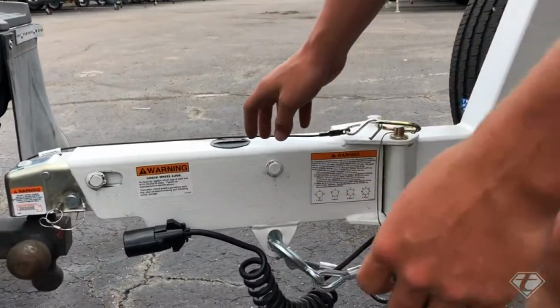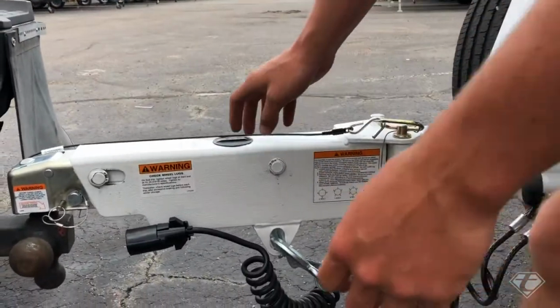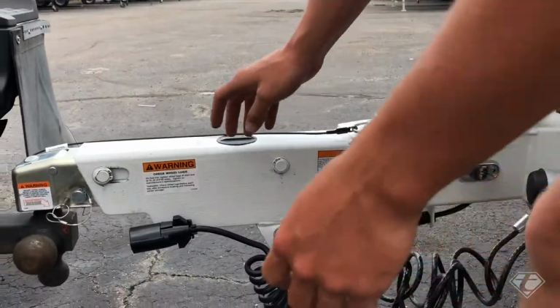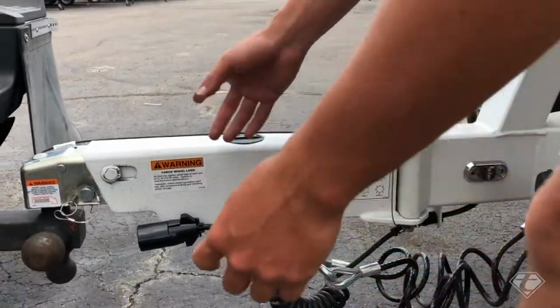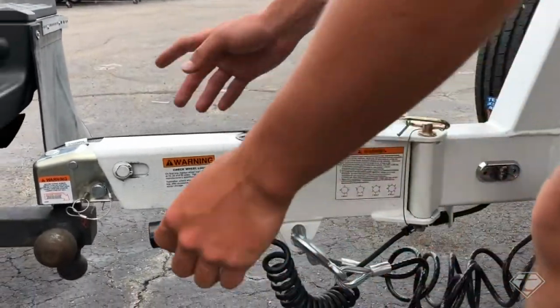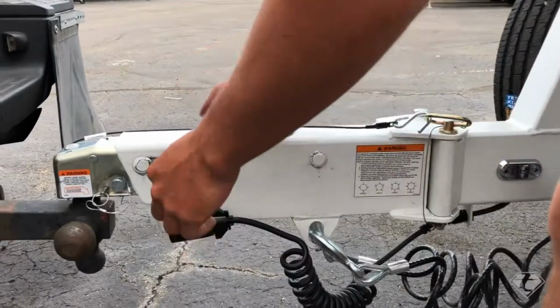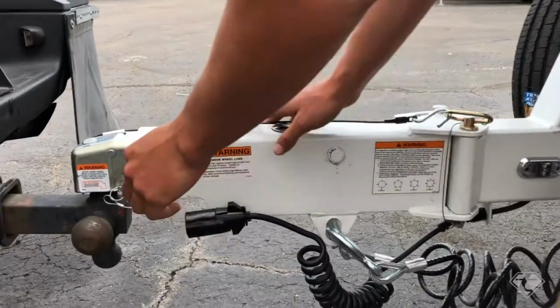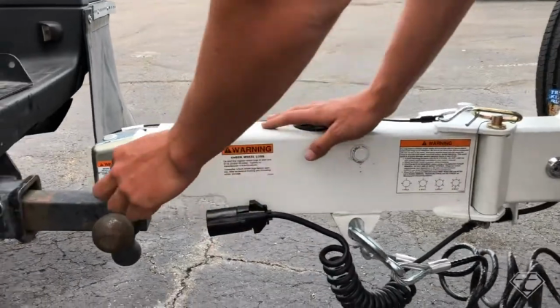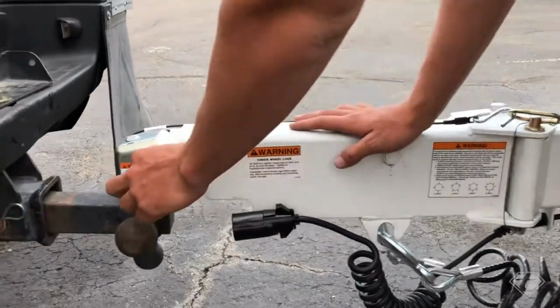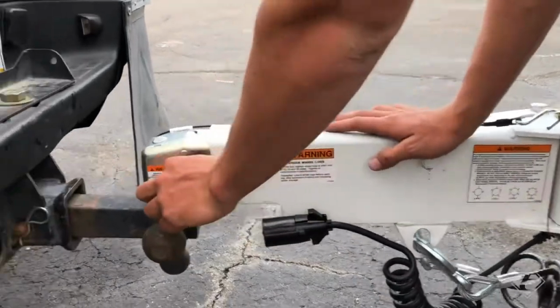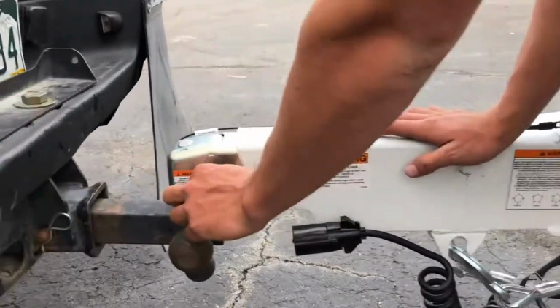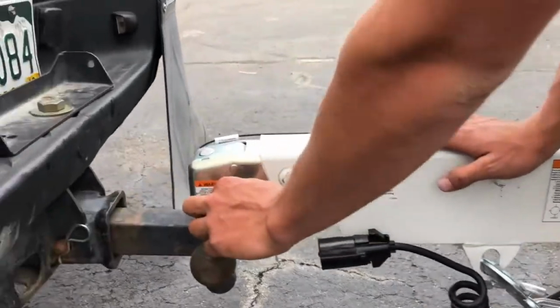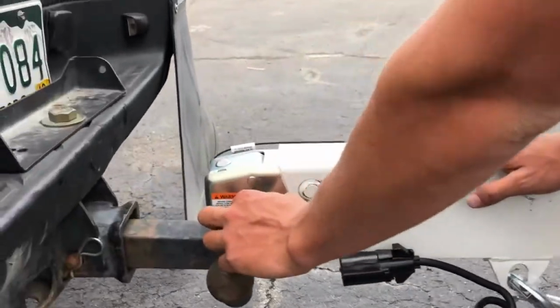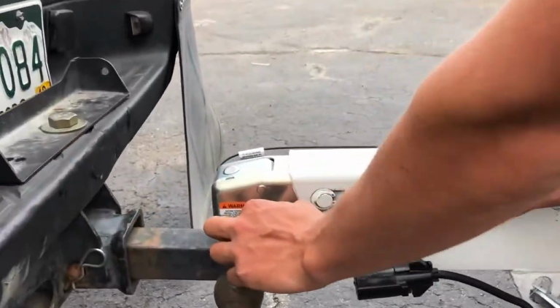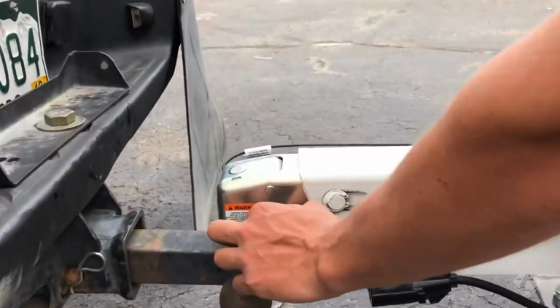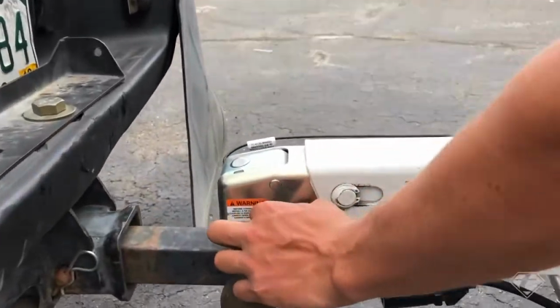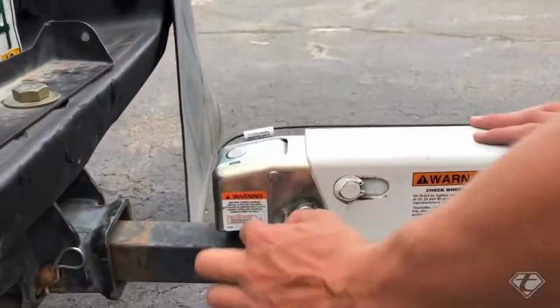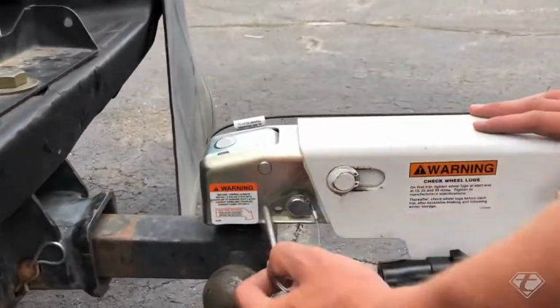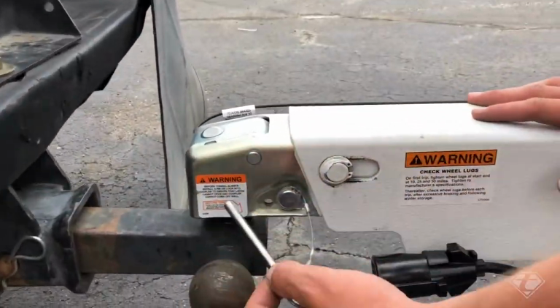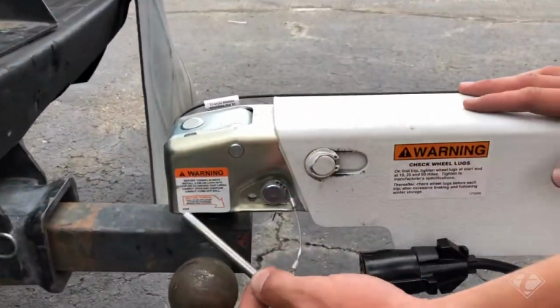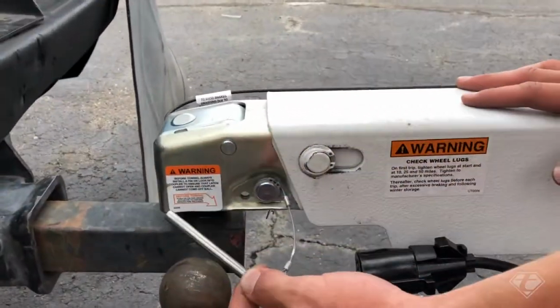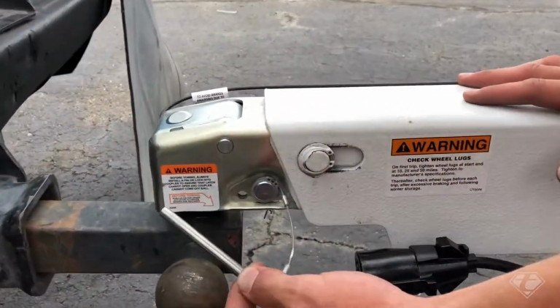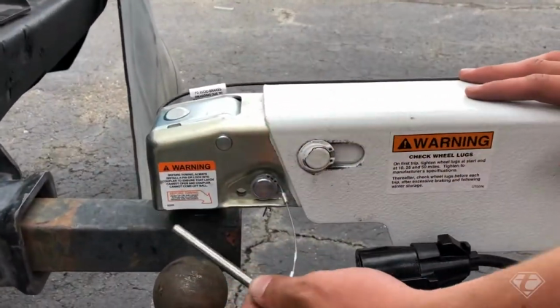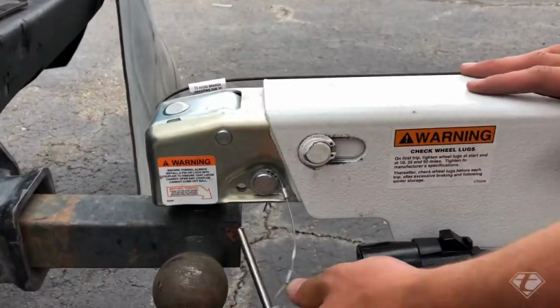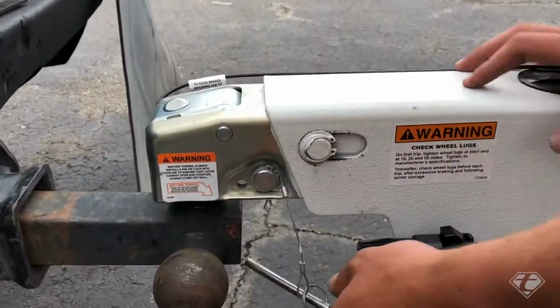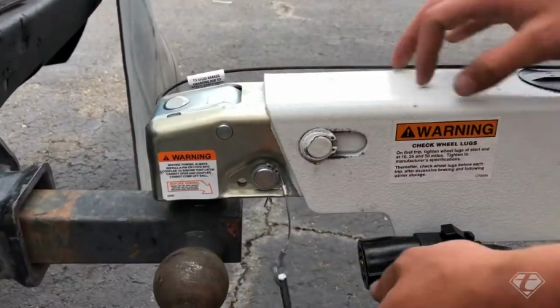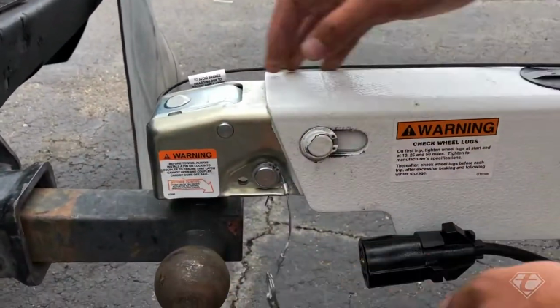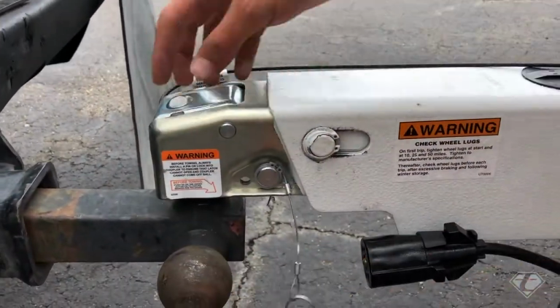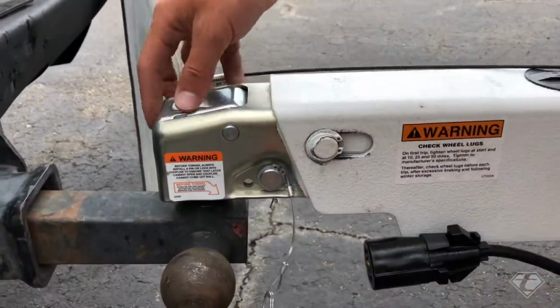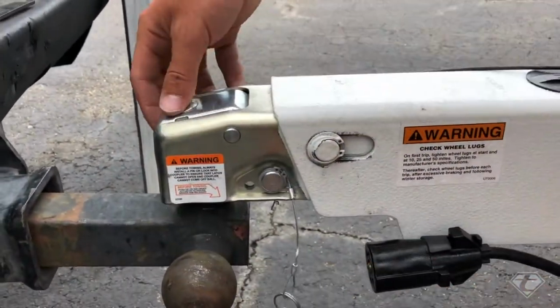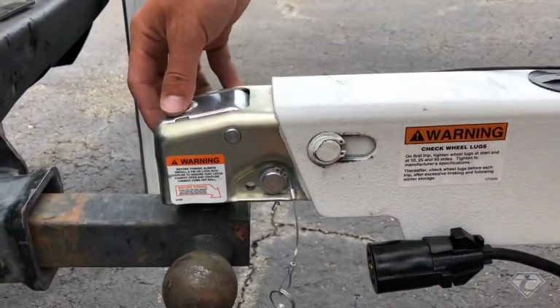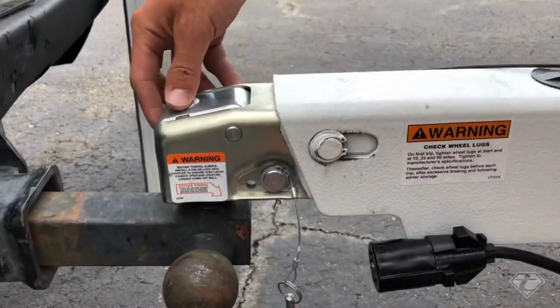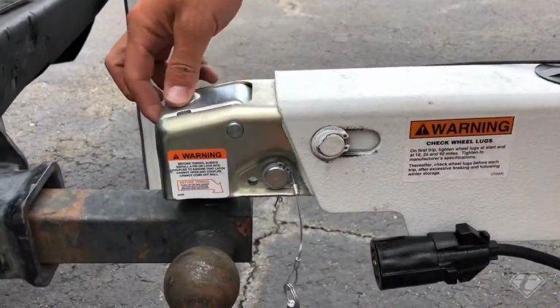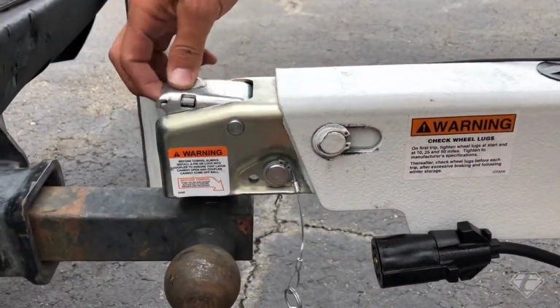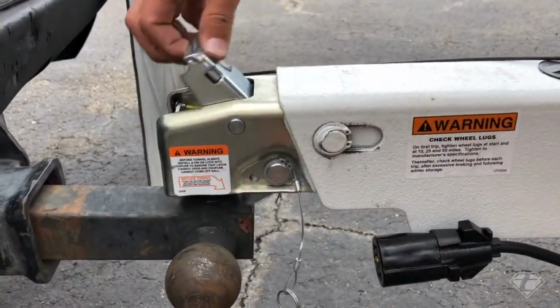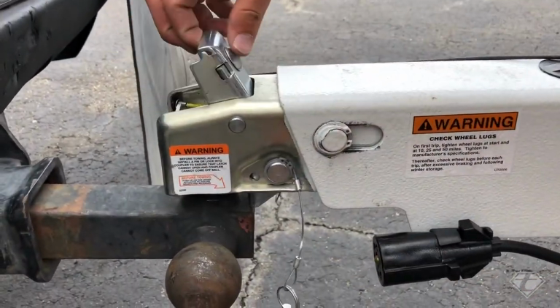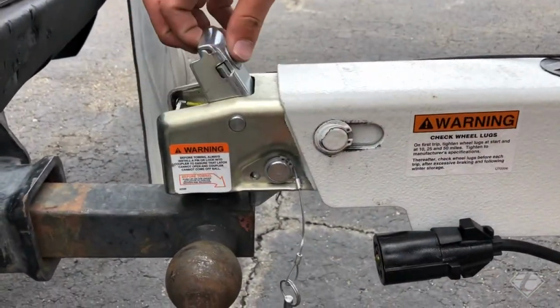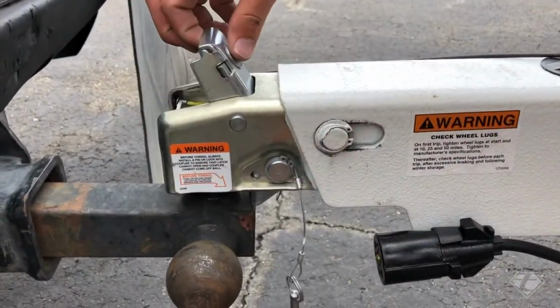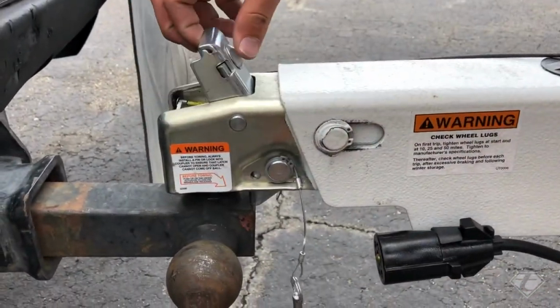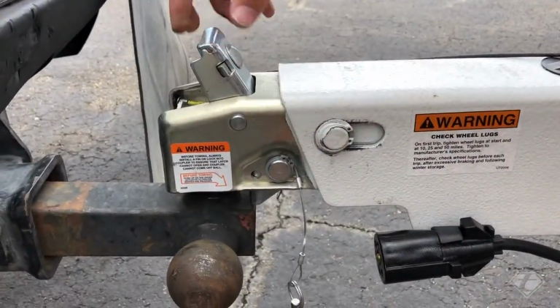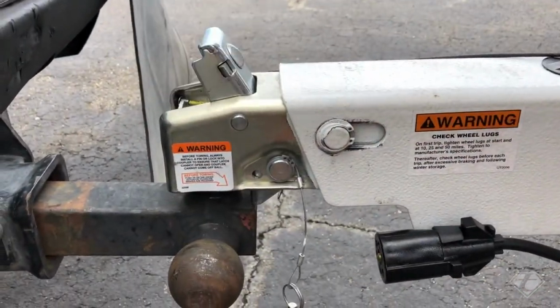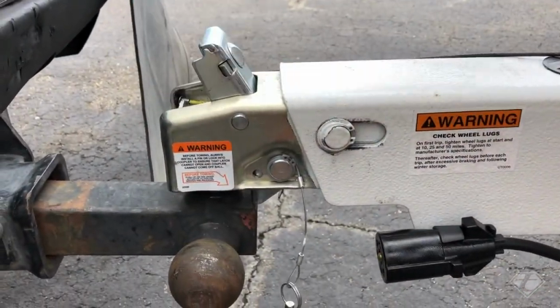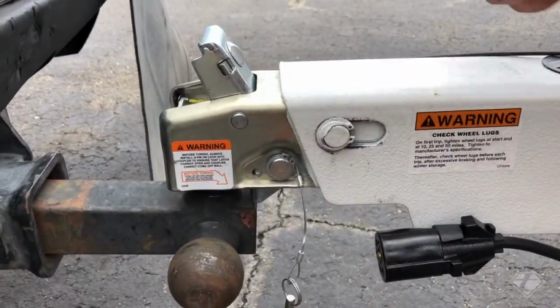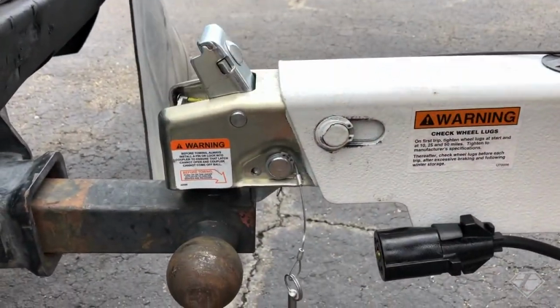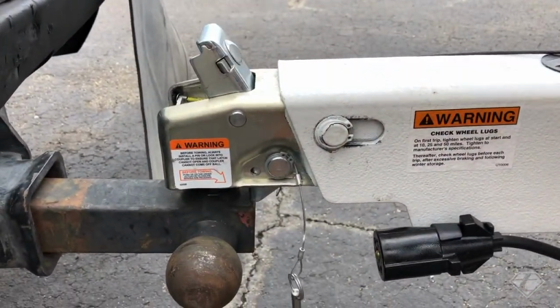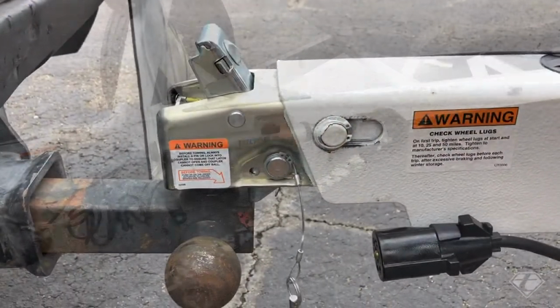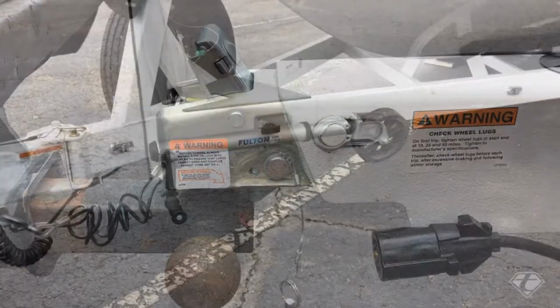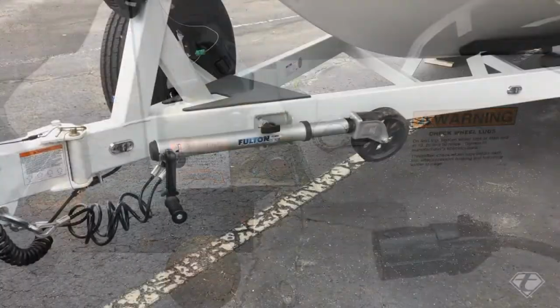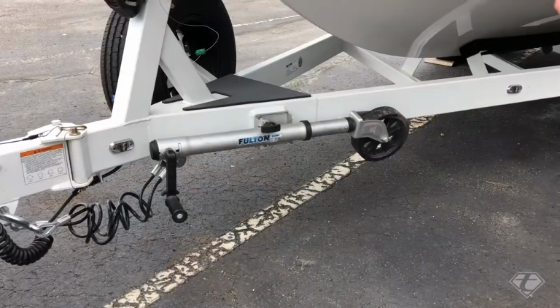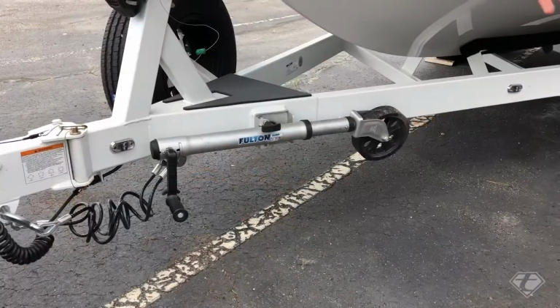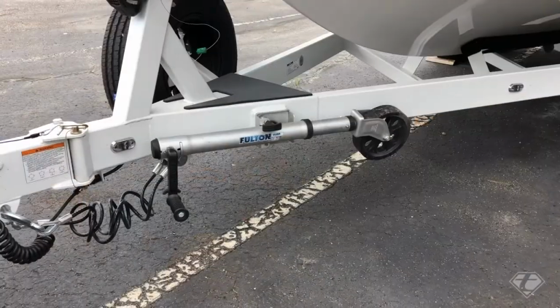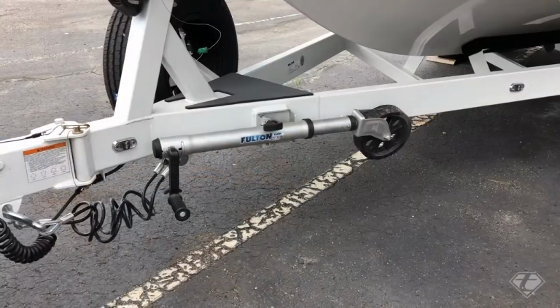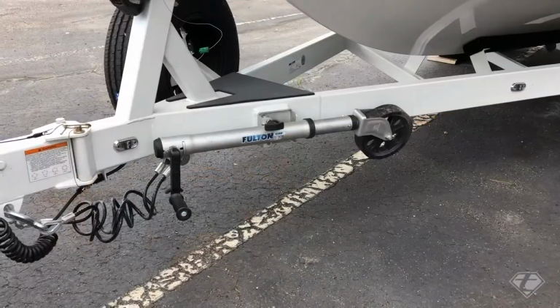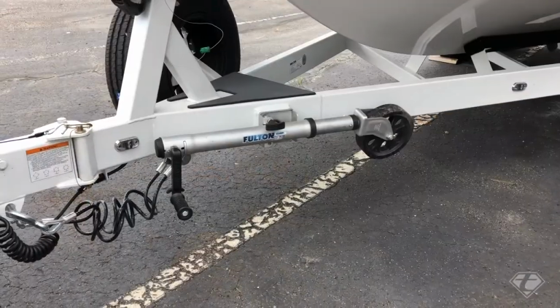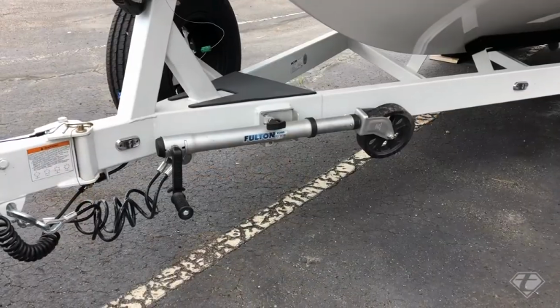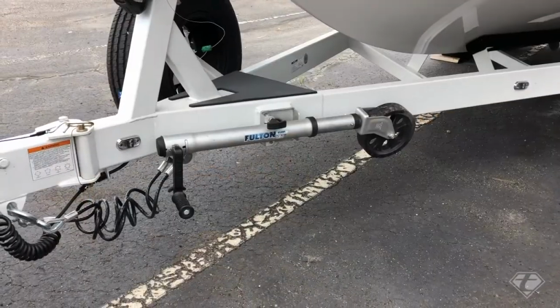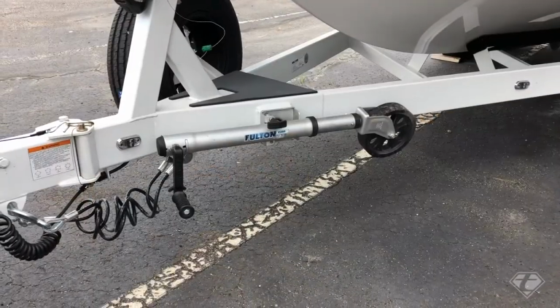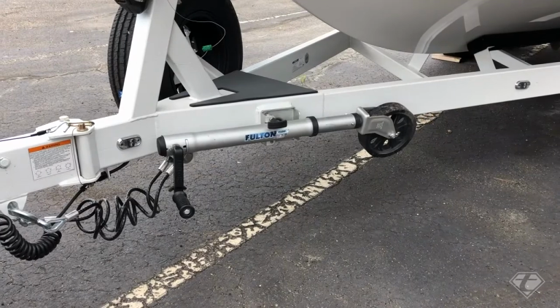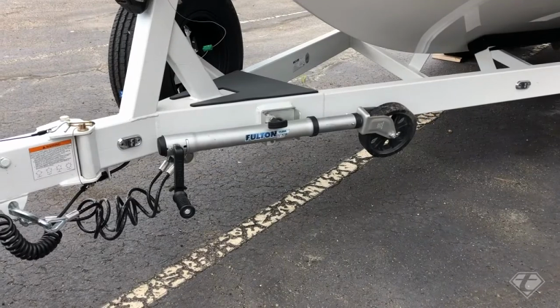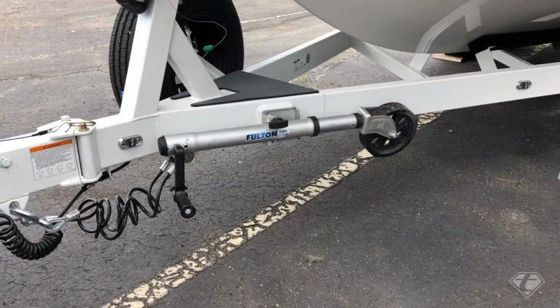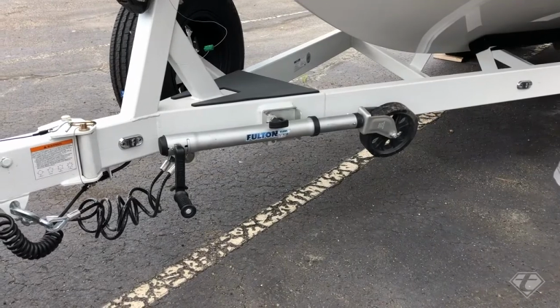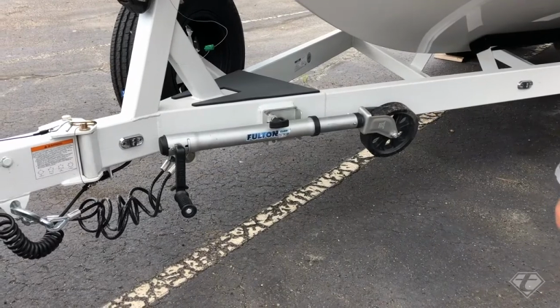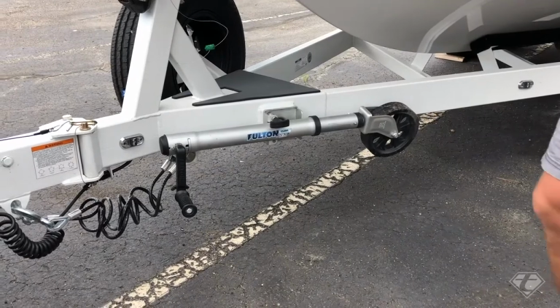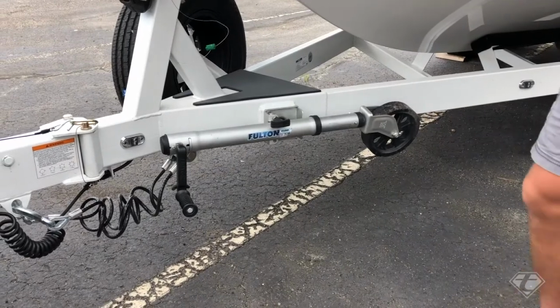And finally, we're going to pull the safety pin and release the lock. Now we have the trailer disconnected.